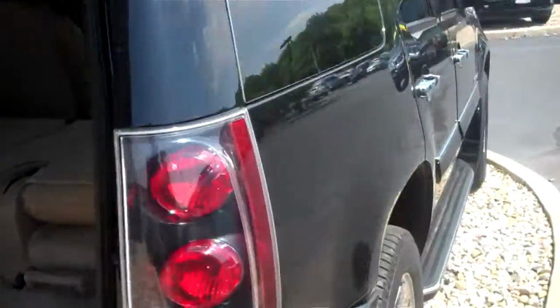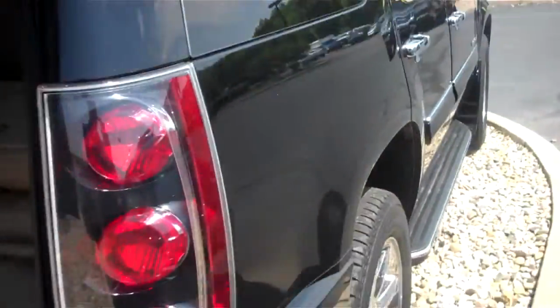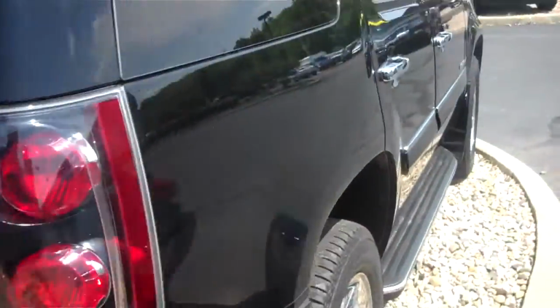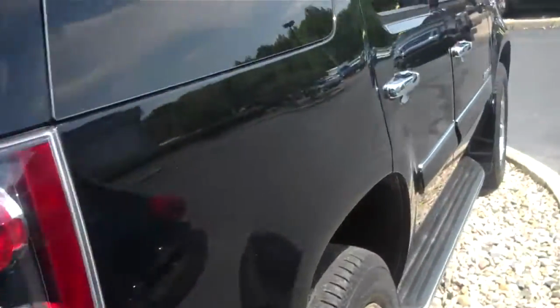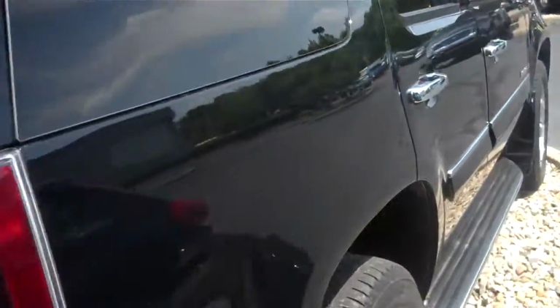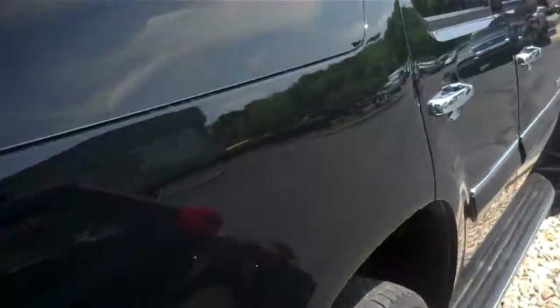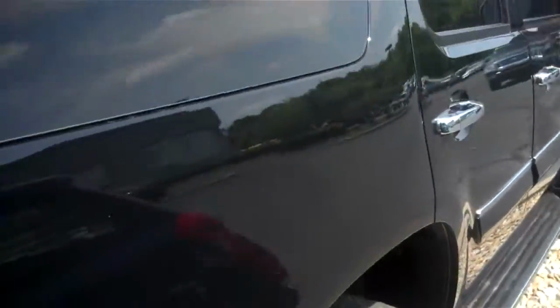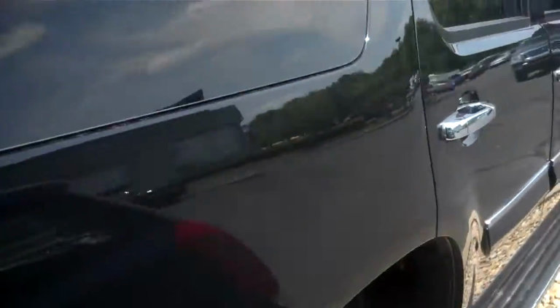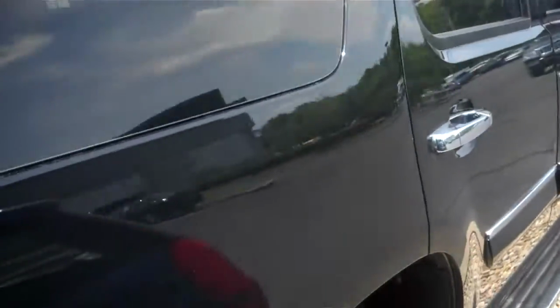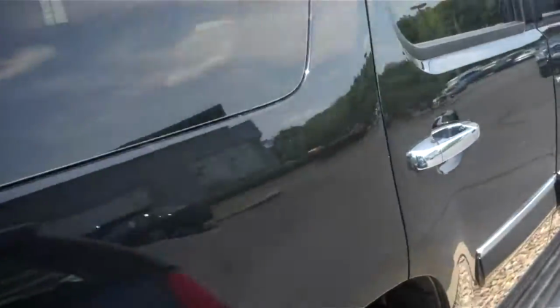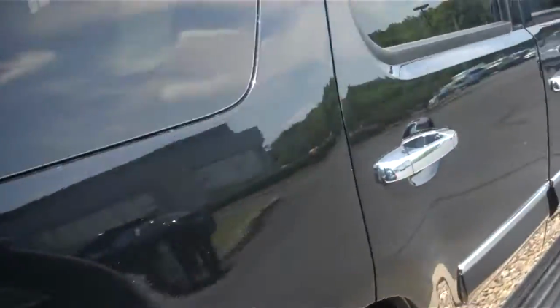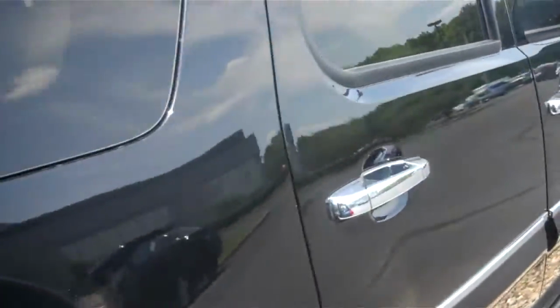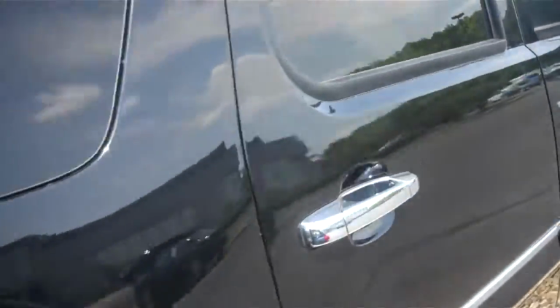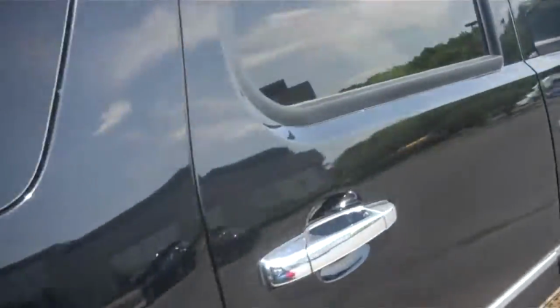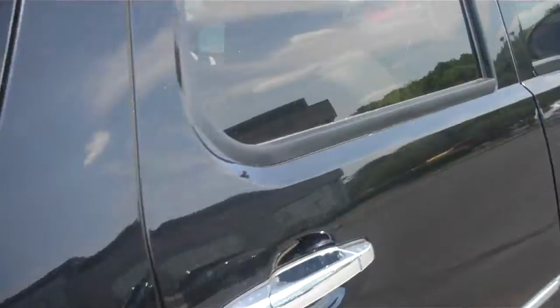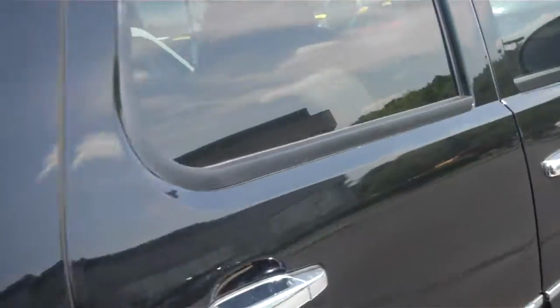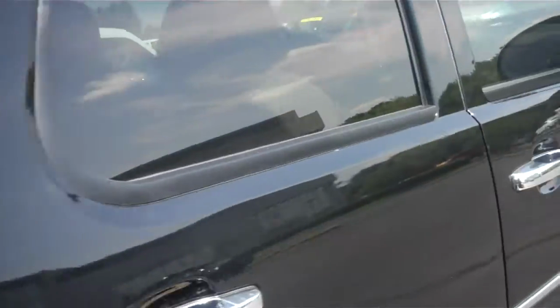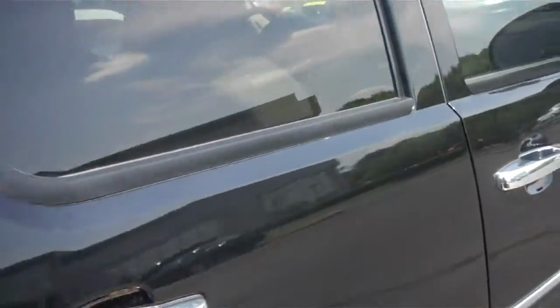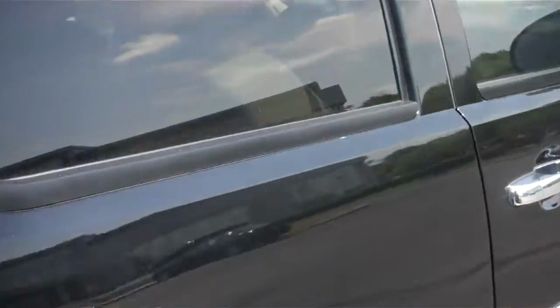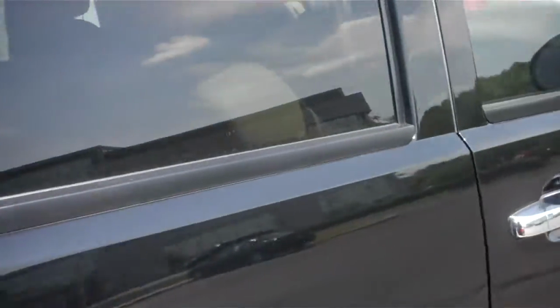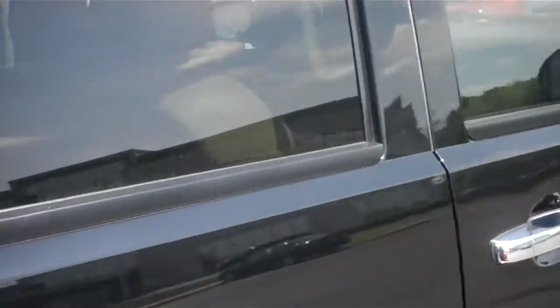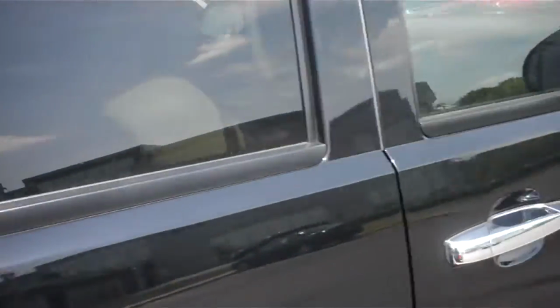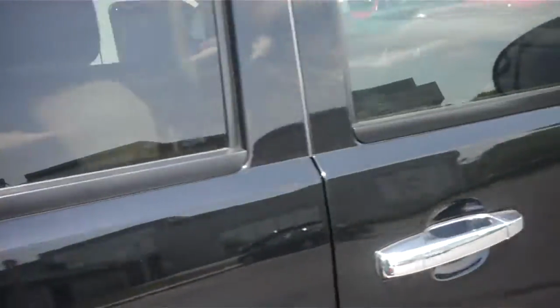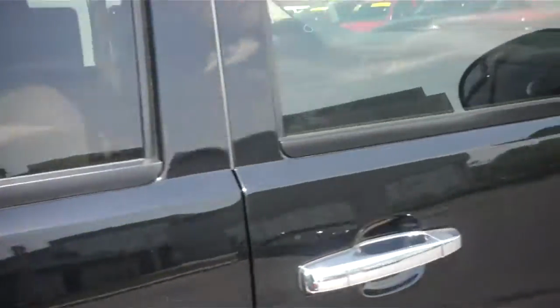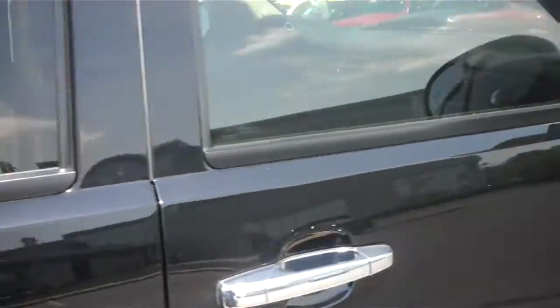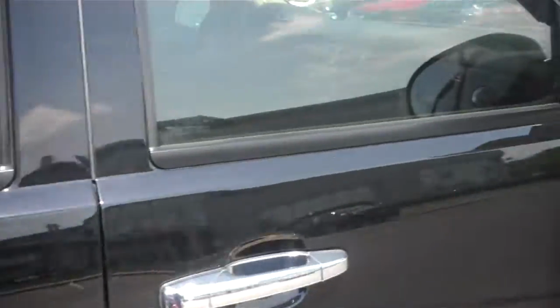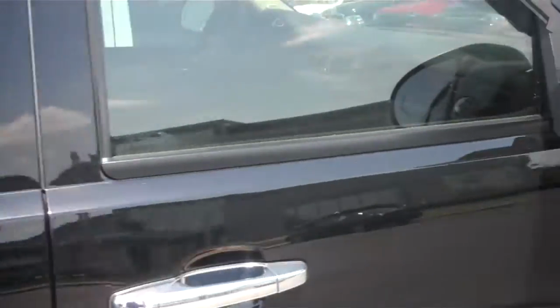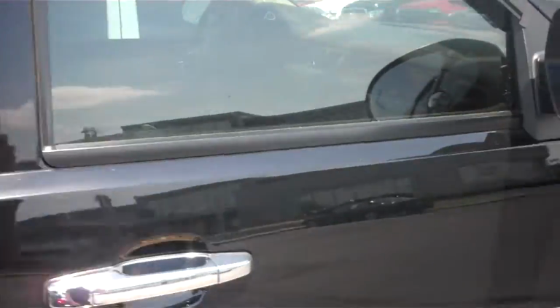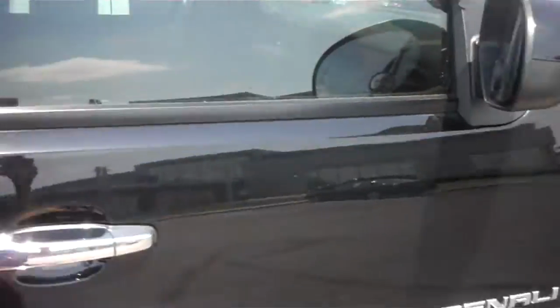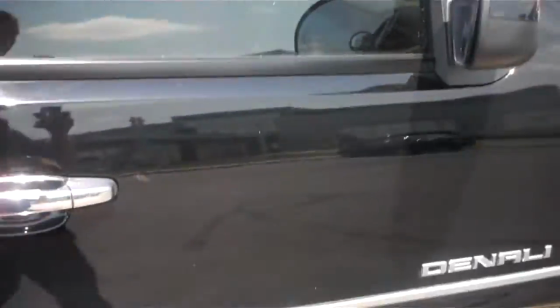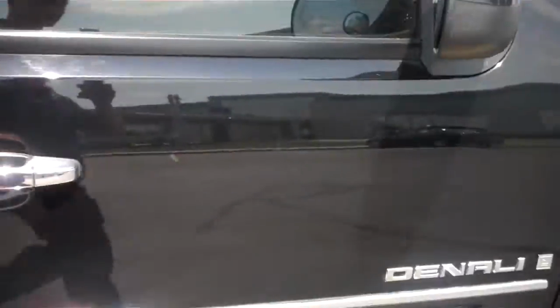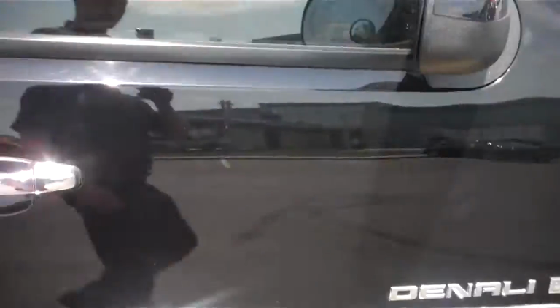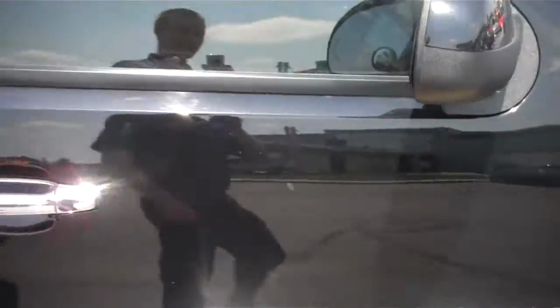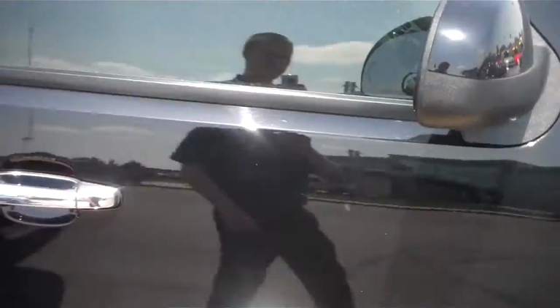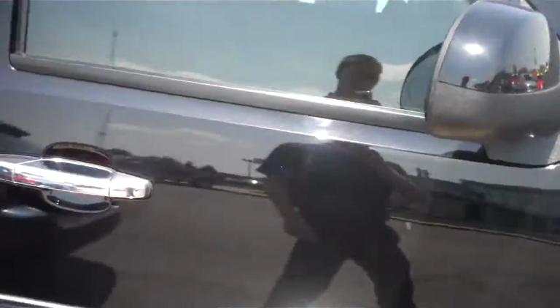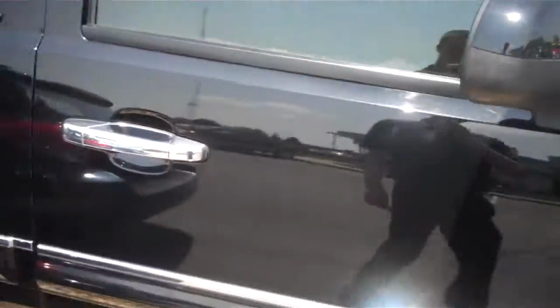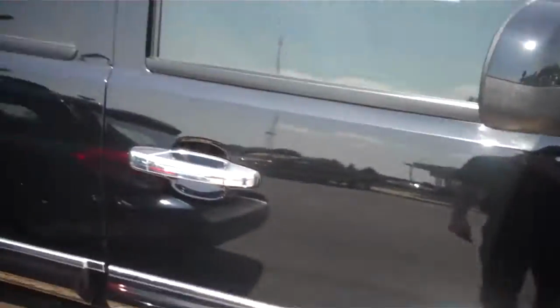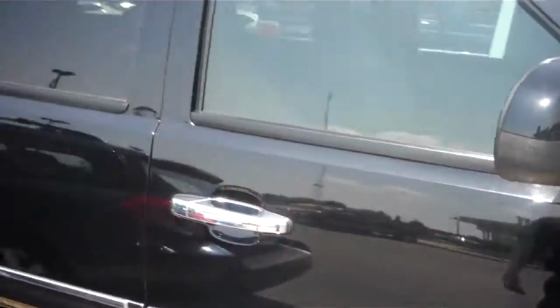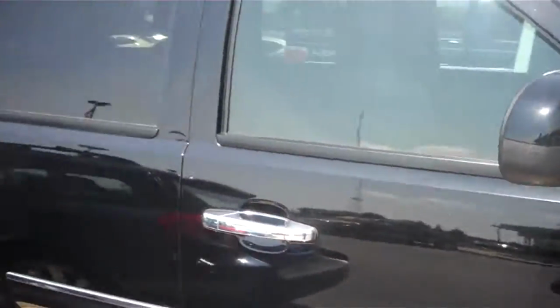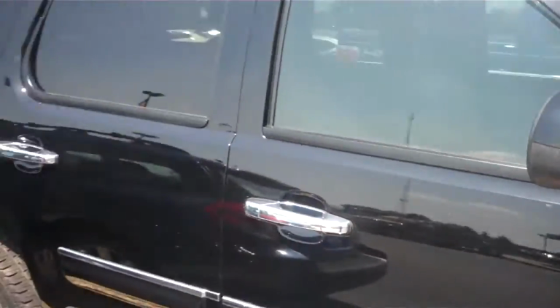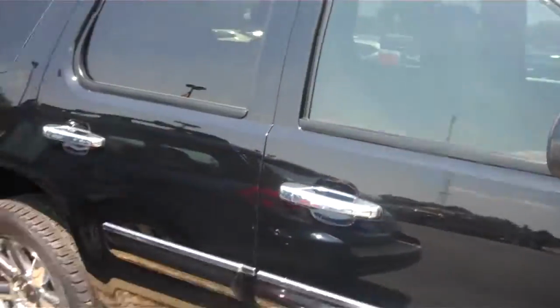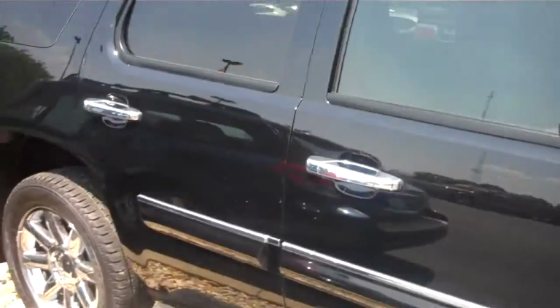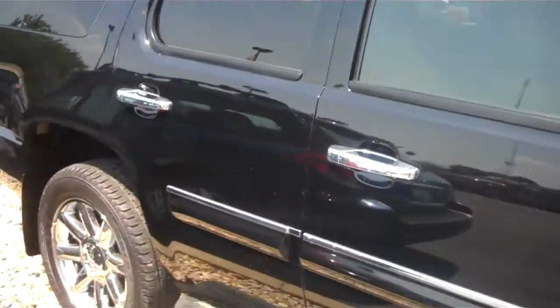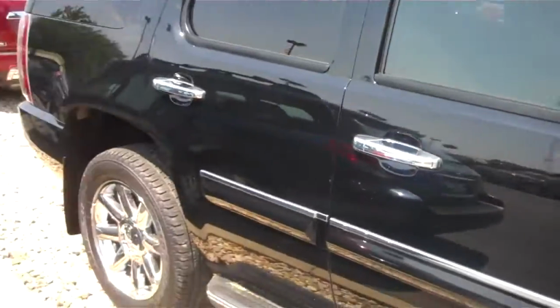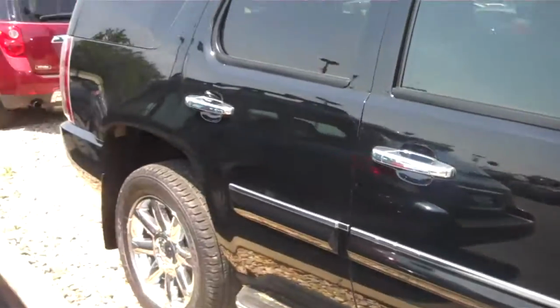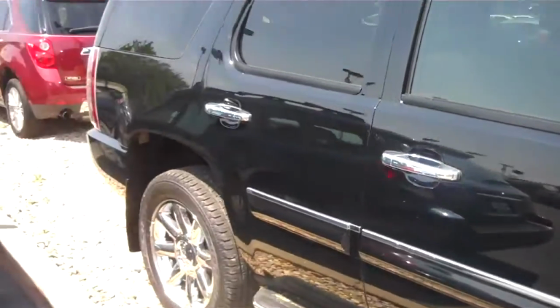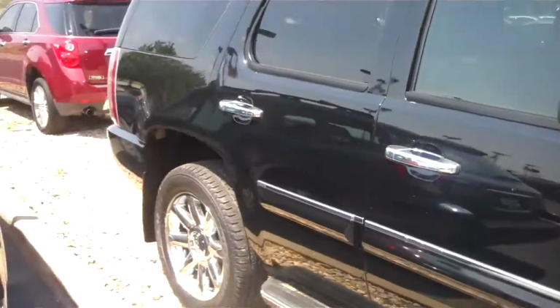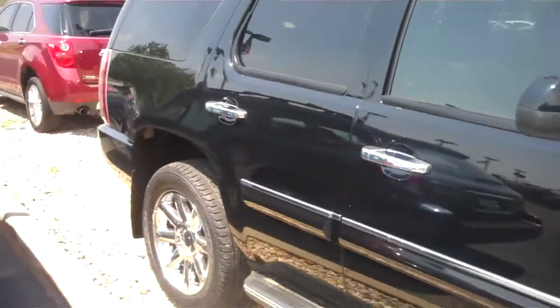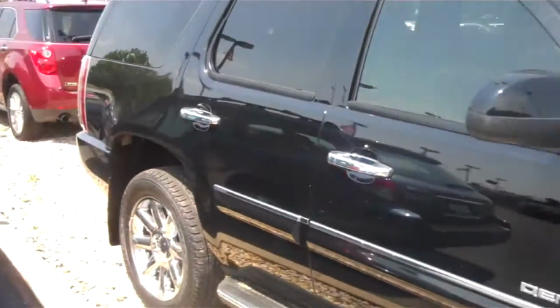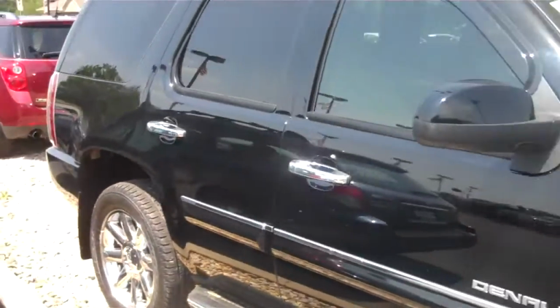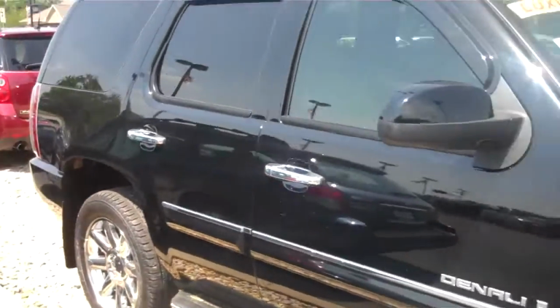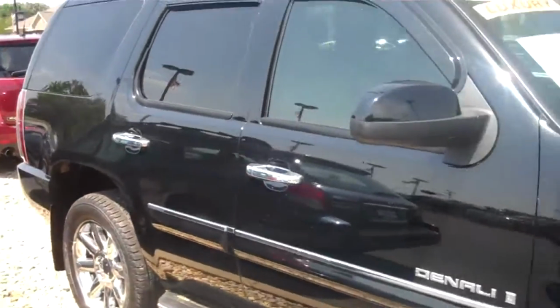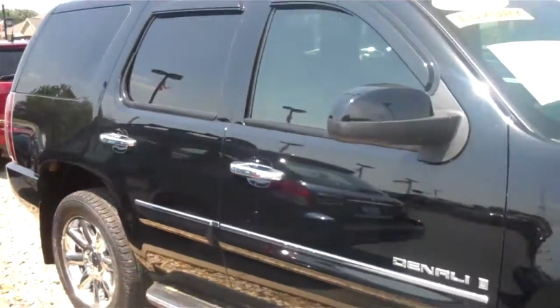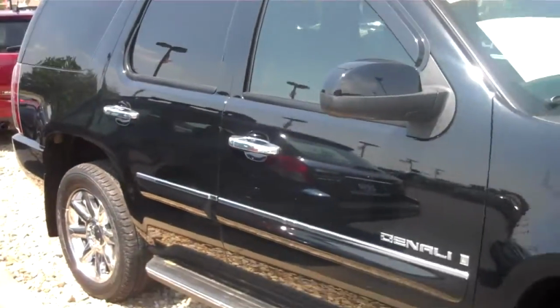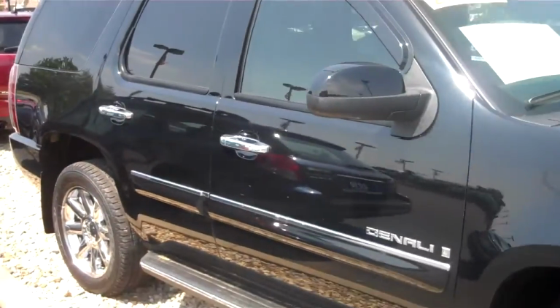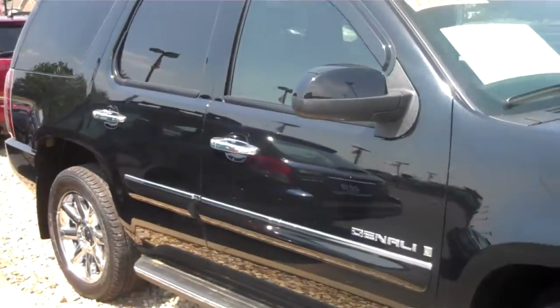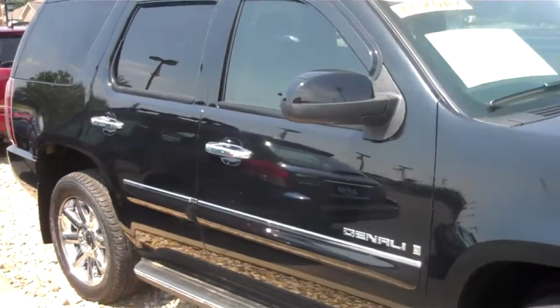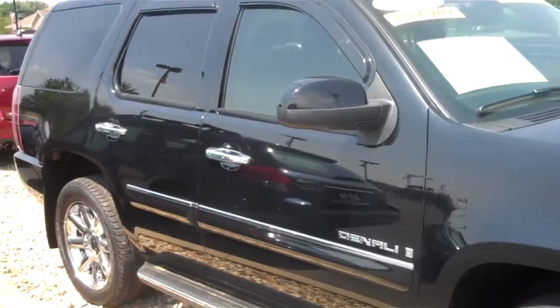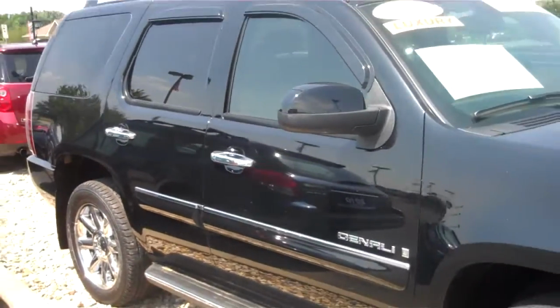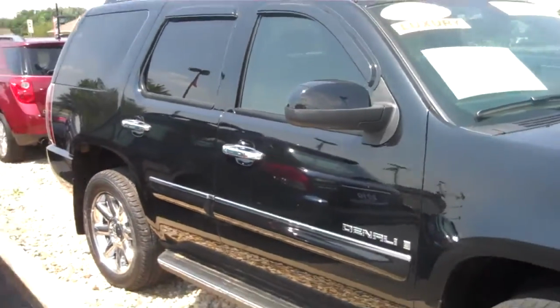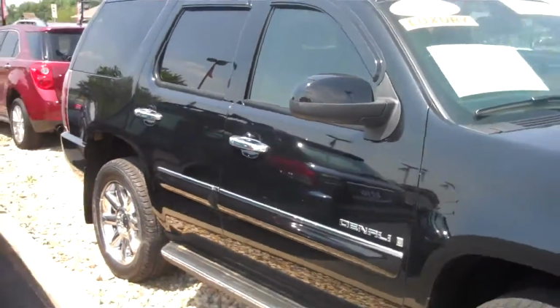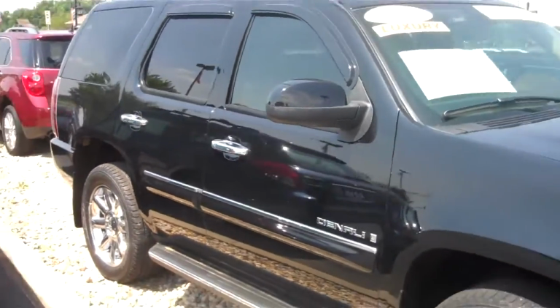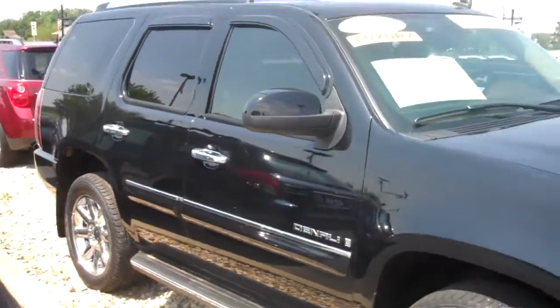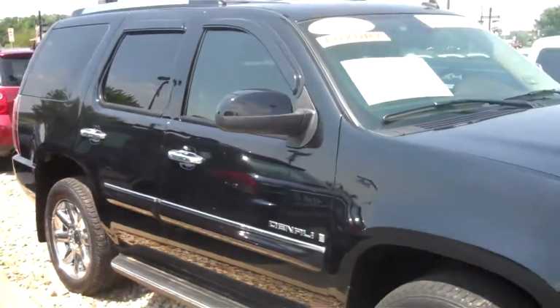Overall, went around it a couple times. Didn't notice any nicks, dings, or scratches — anything like that. Great looking car.